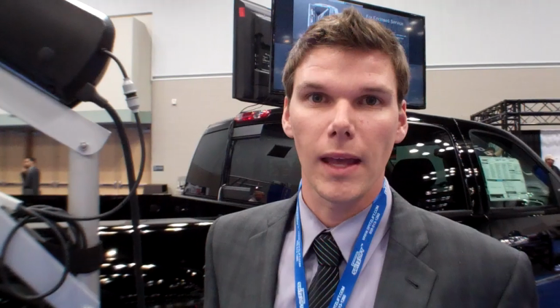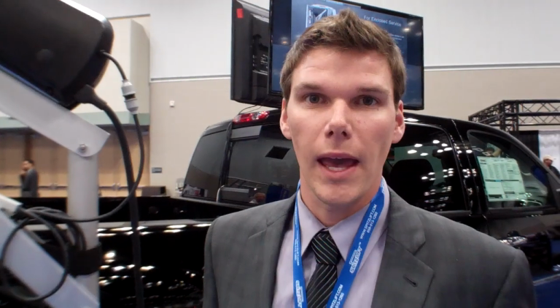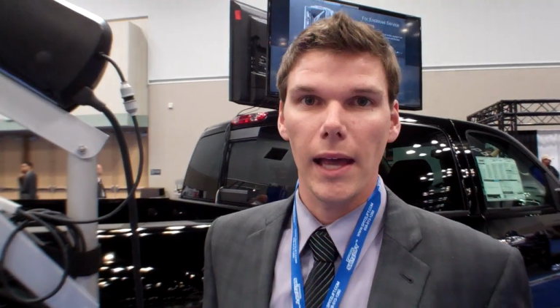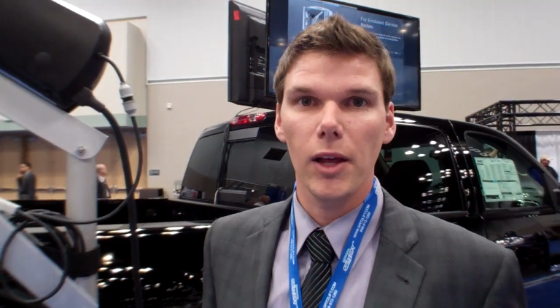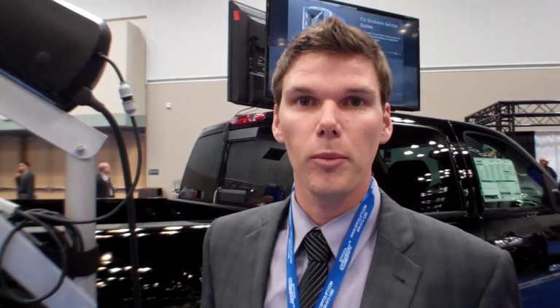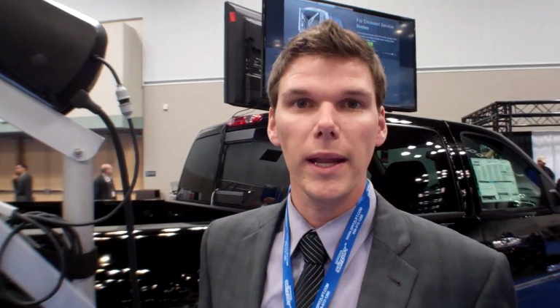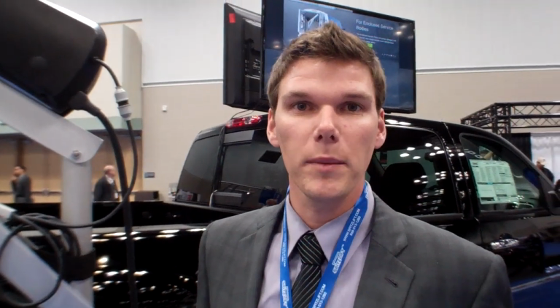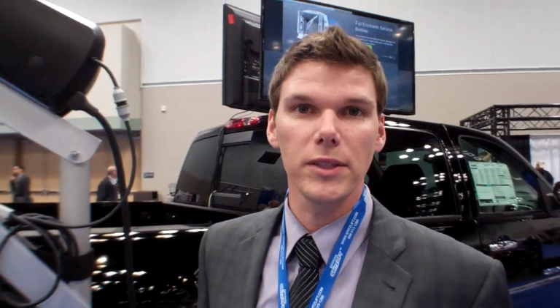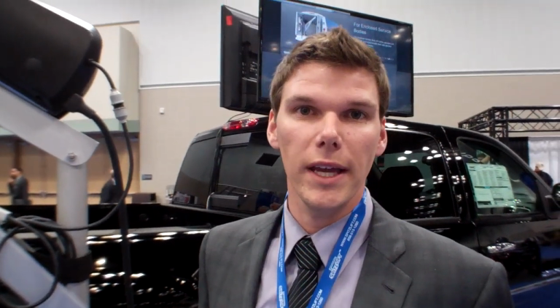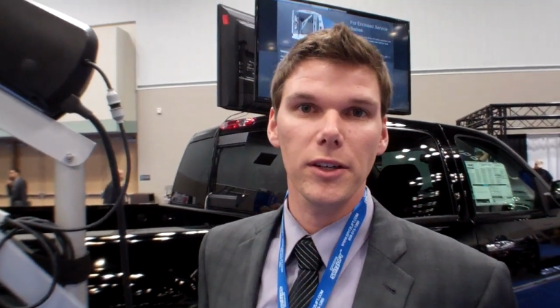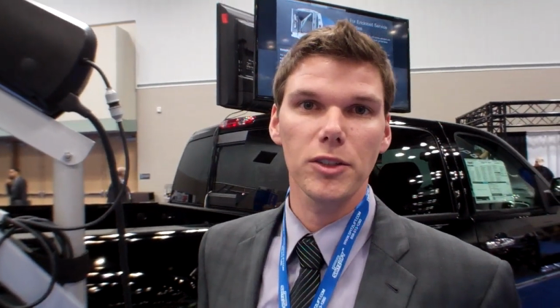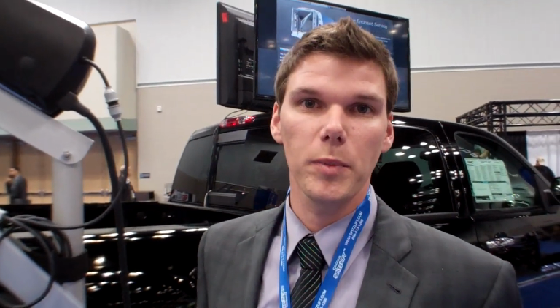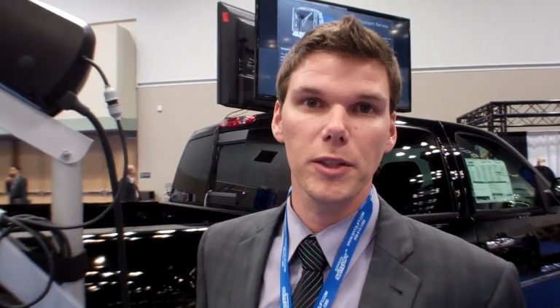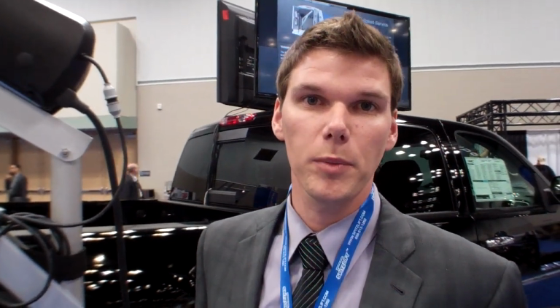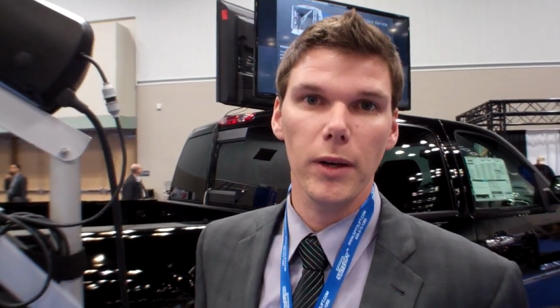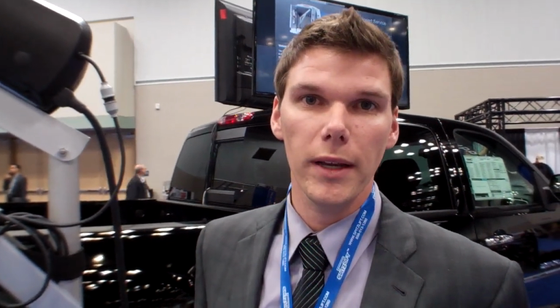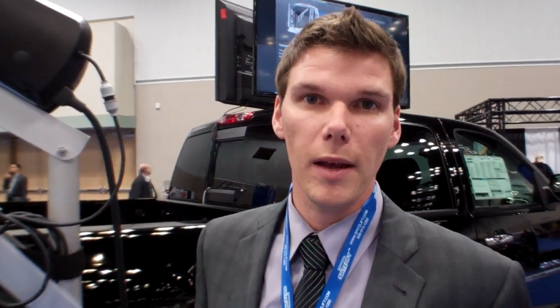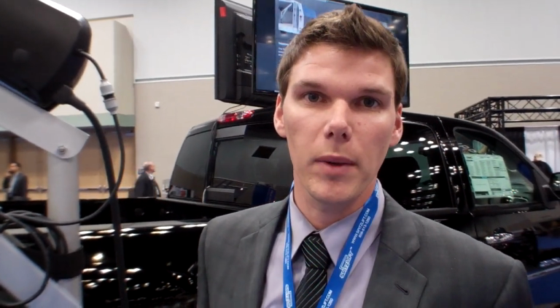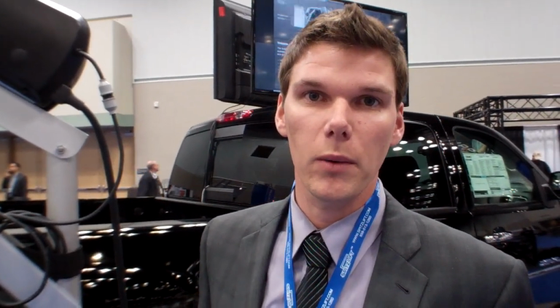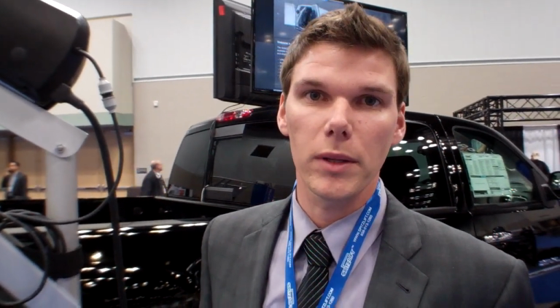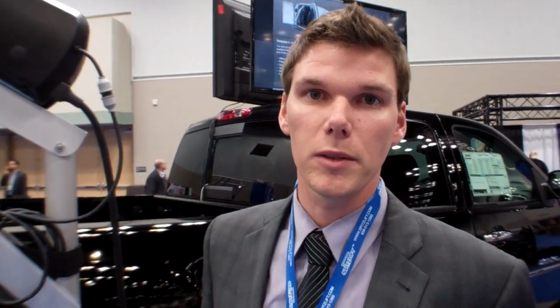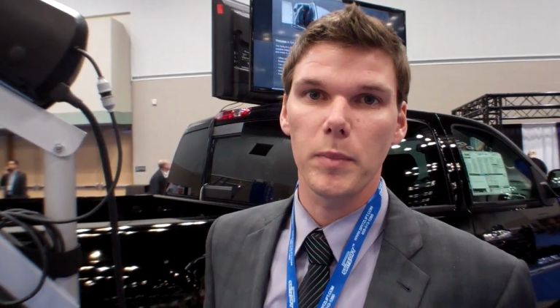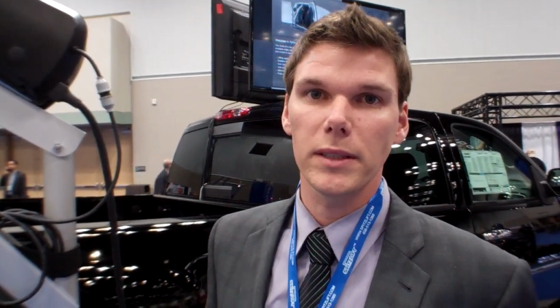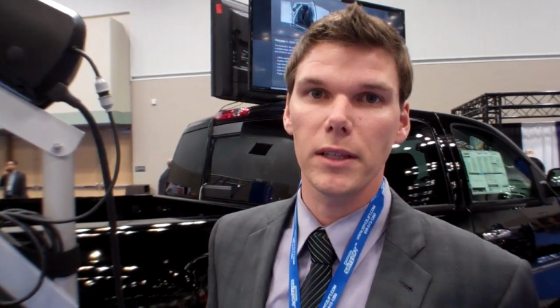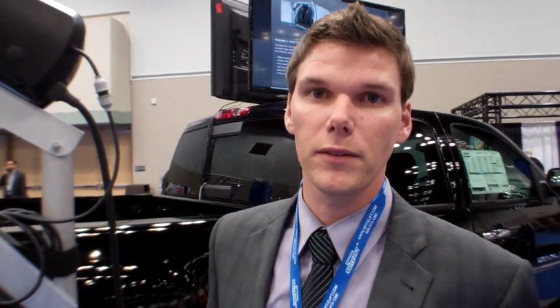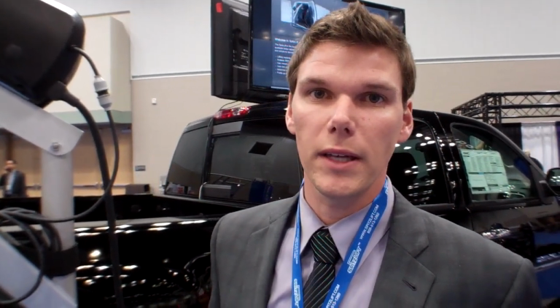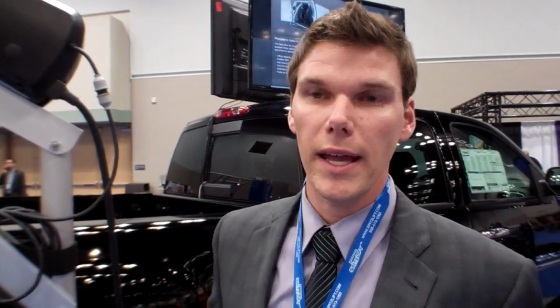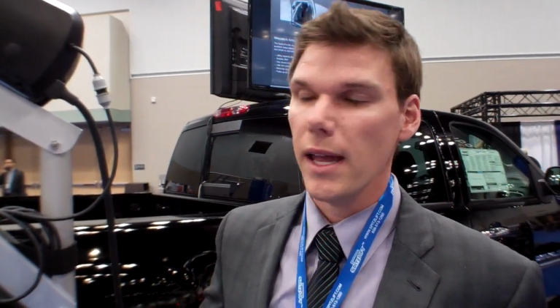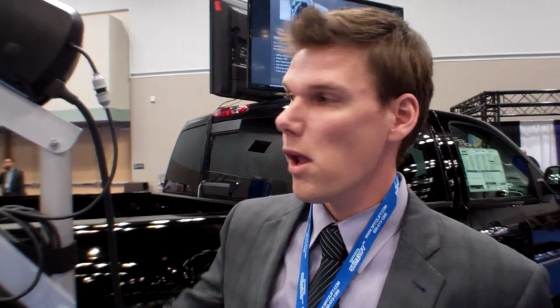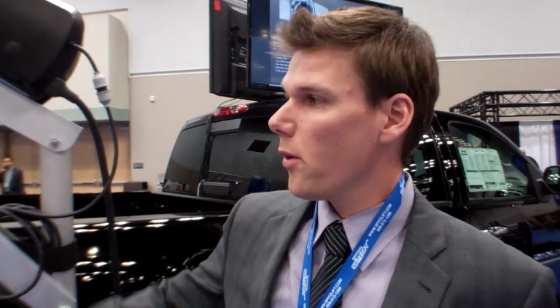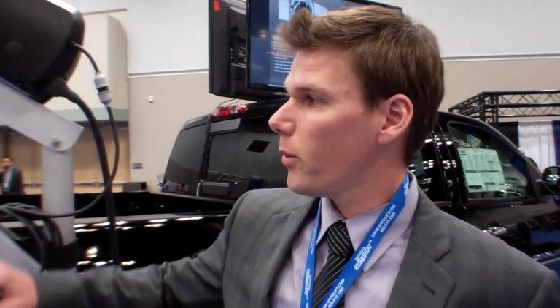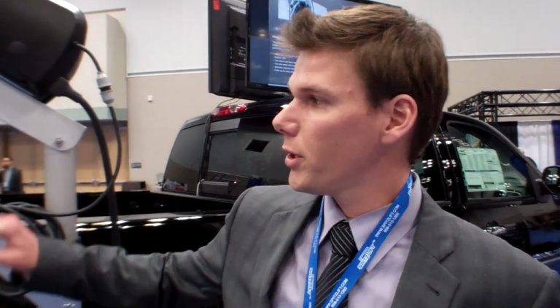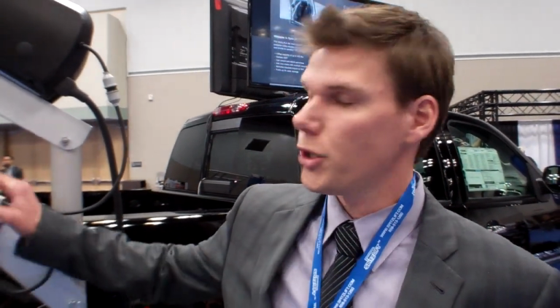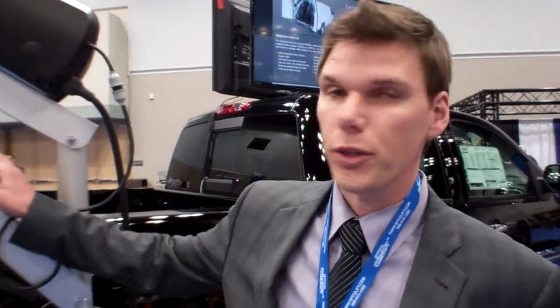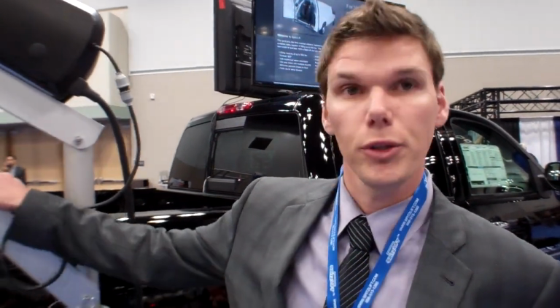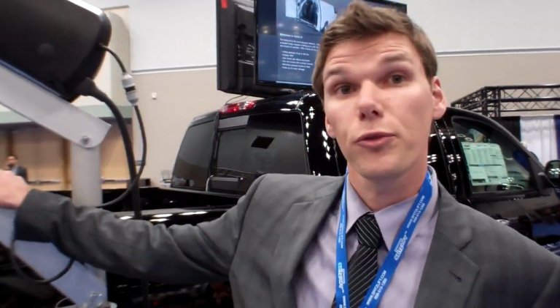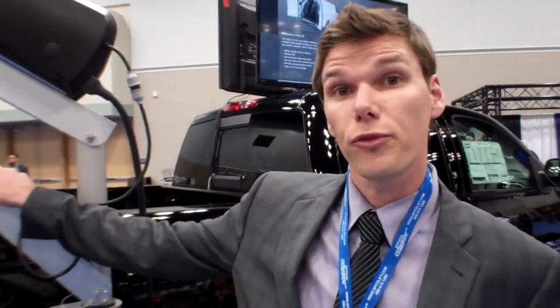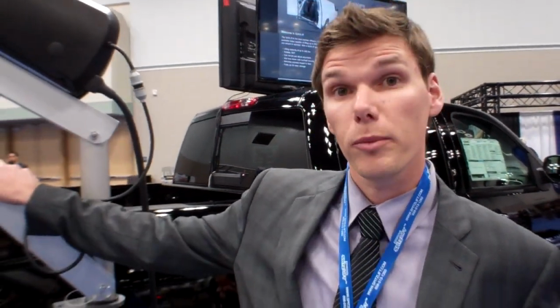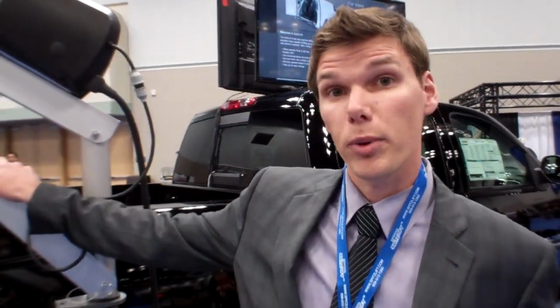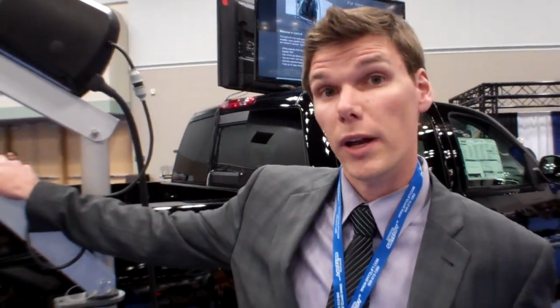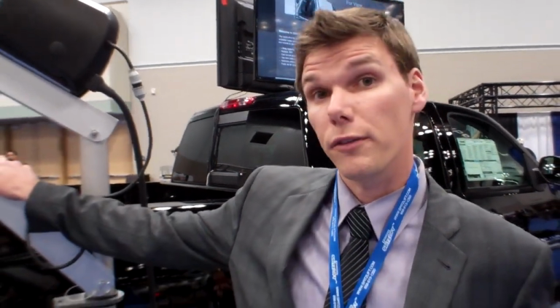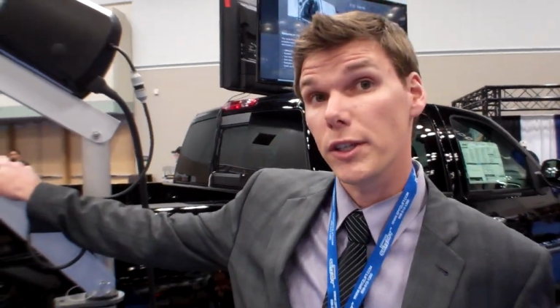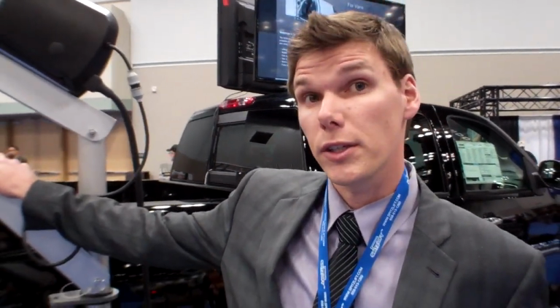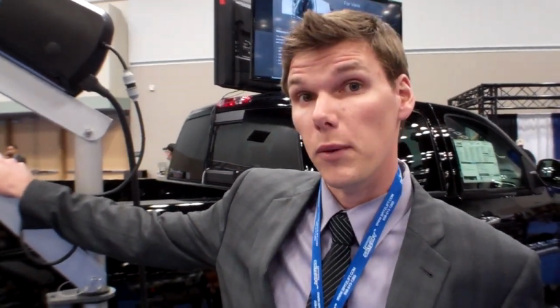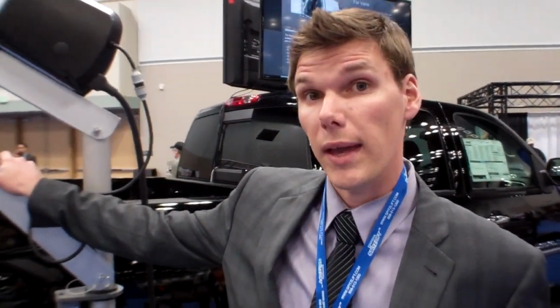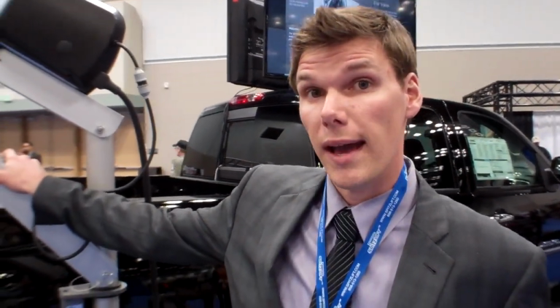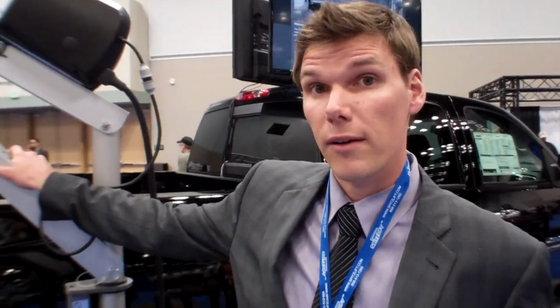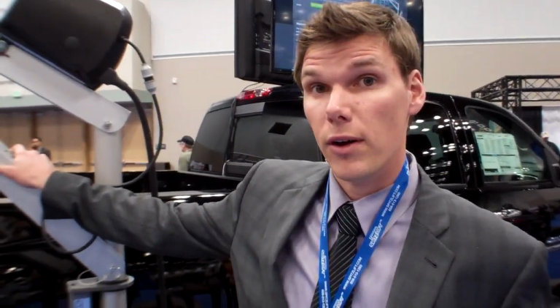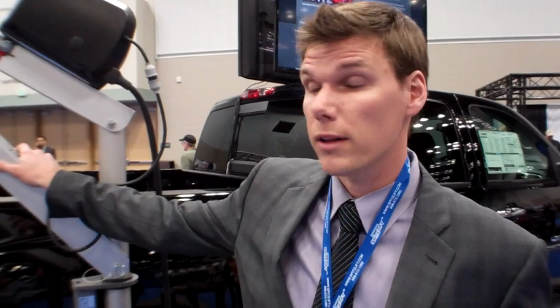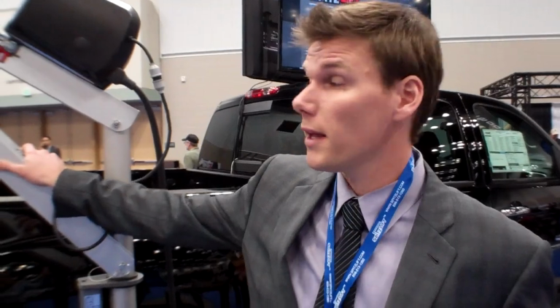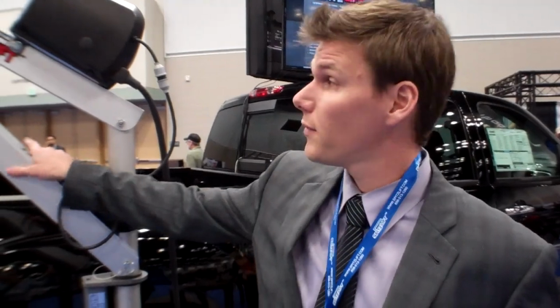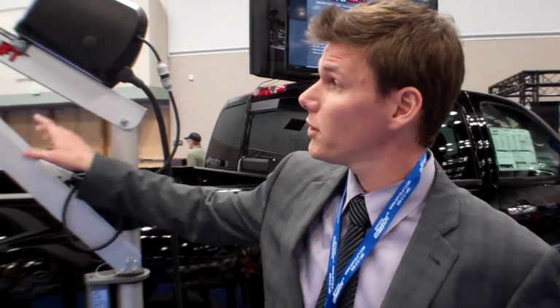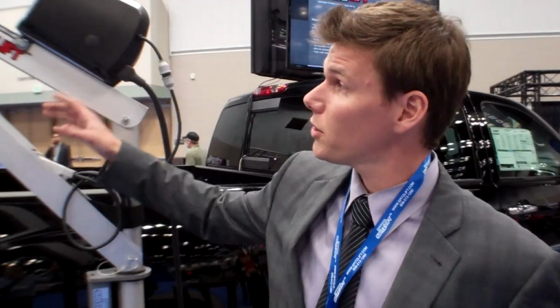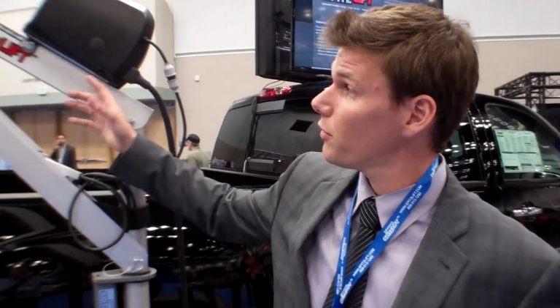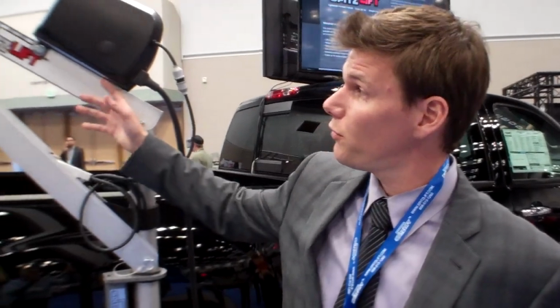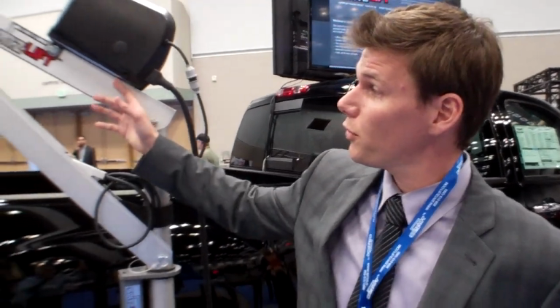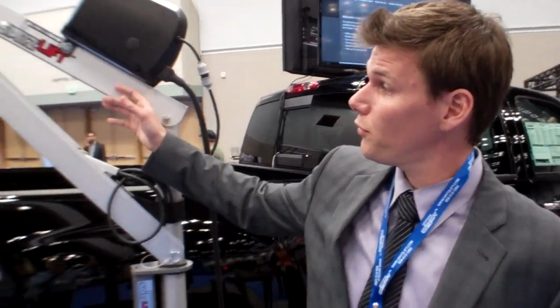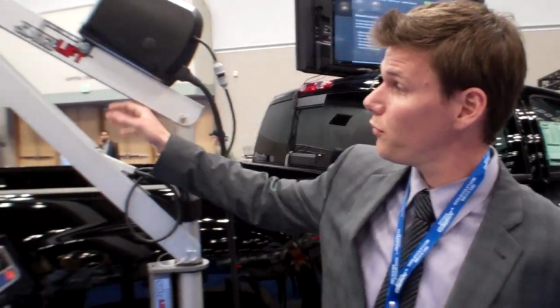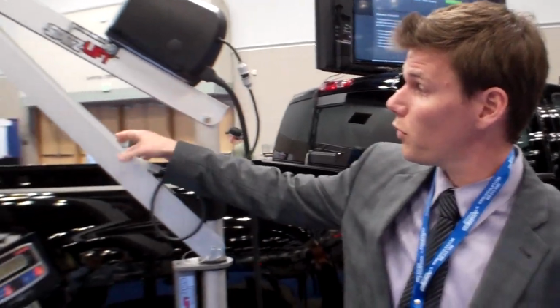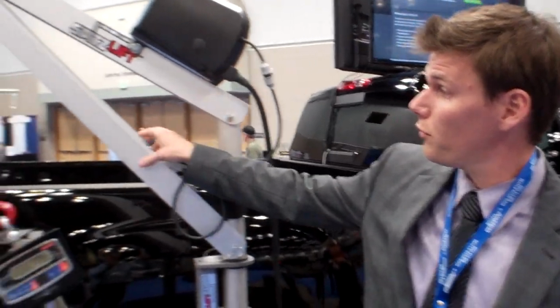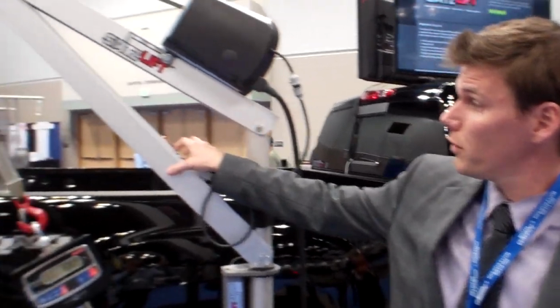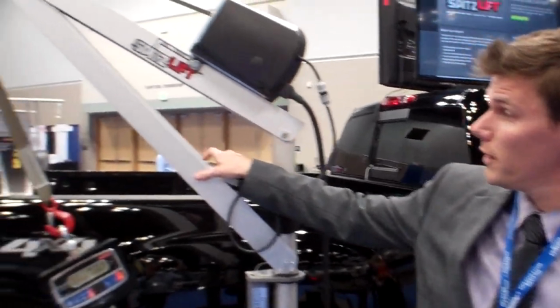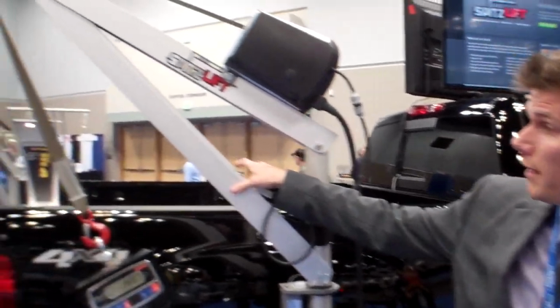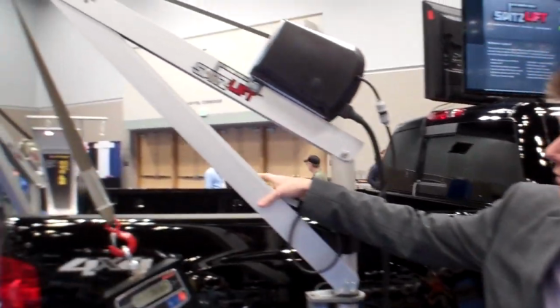Hello, my name is Daniel Spitzbergen. I'm here with SpitzLift today. I want to show you a new product feature that we have on our lift. This is our four foot lift.